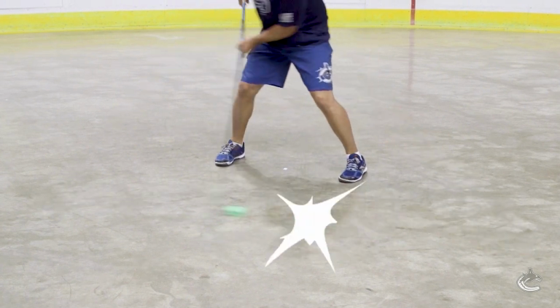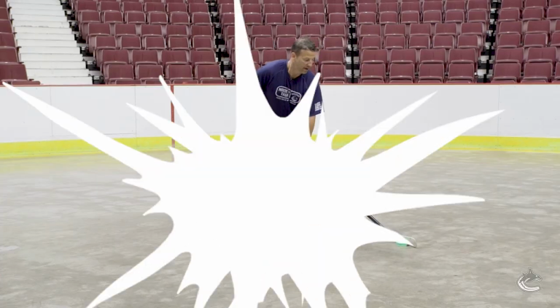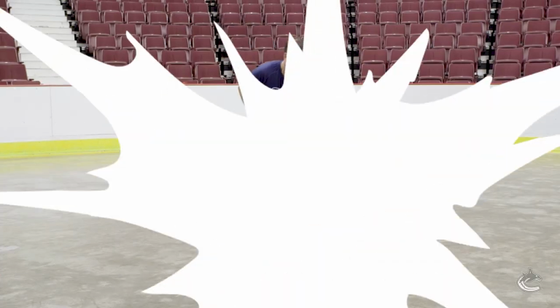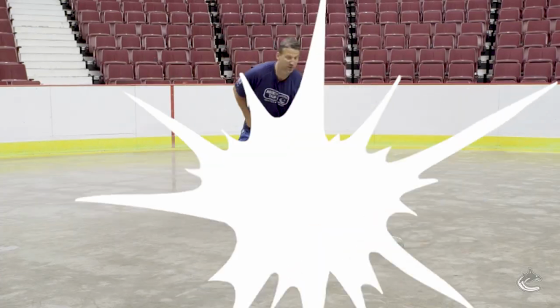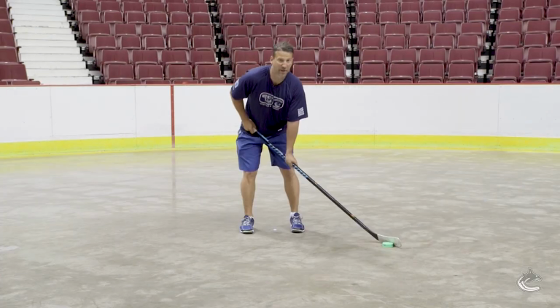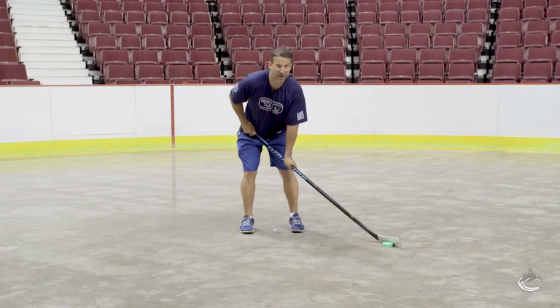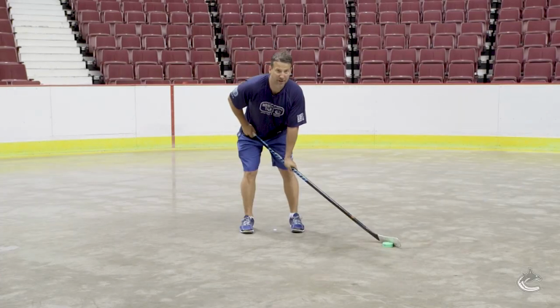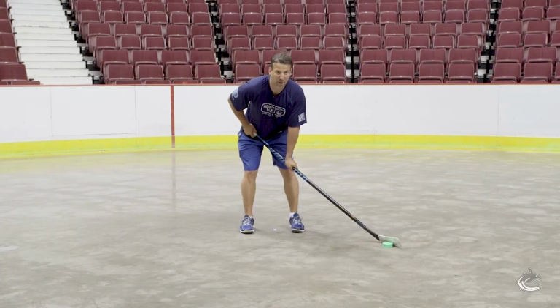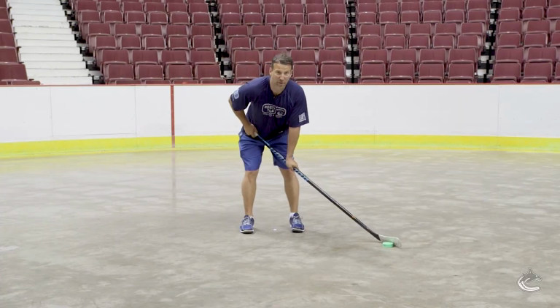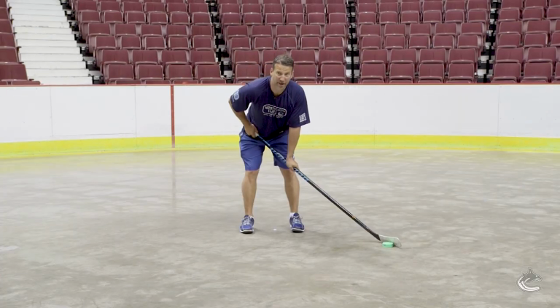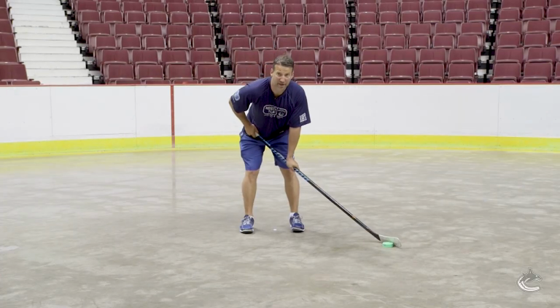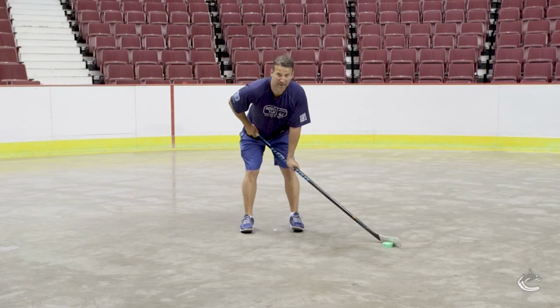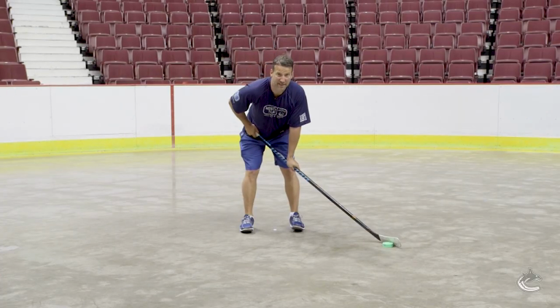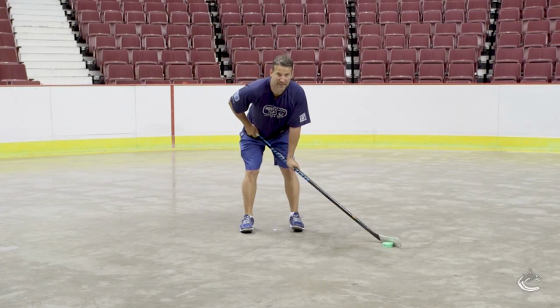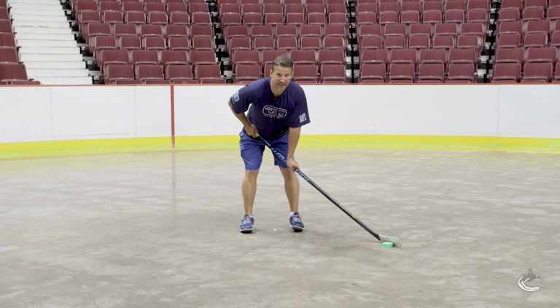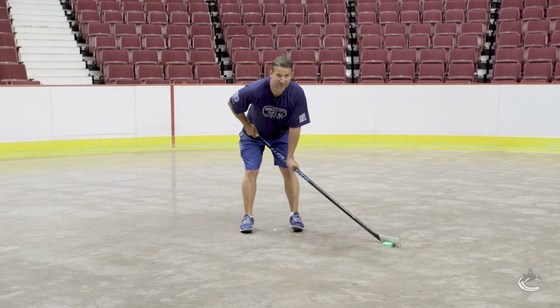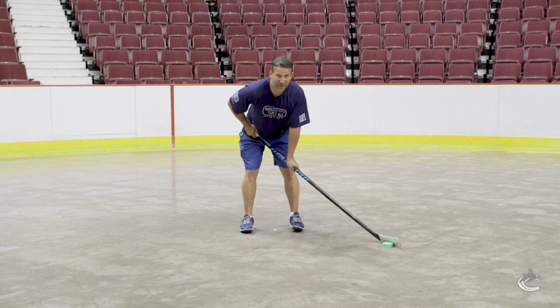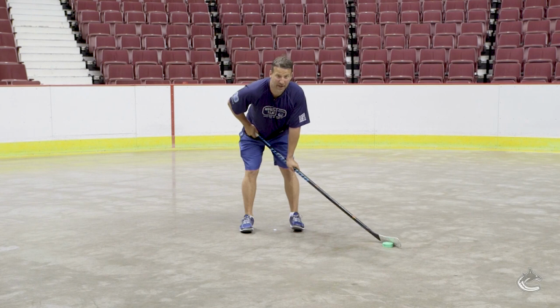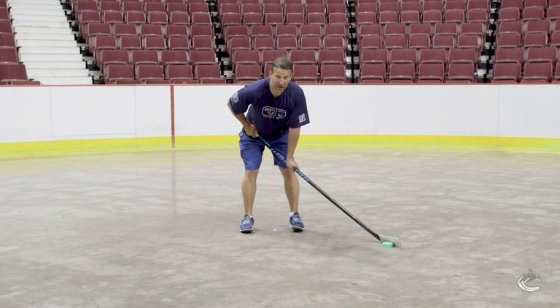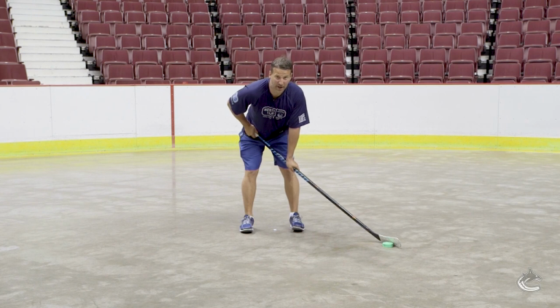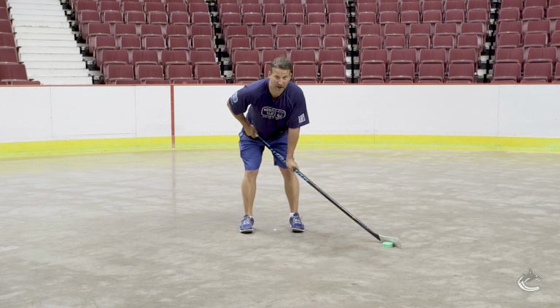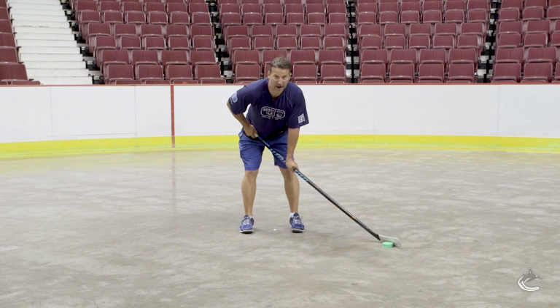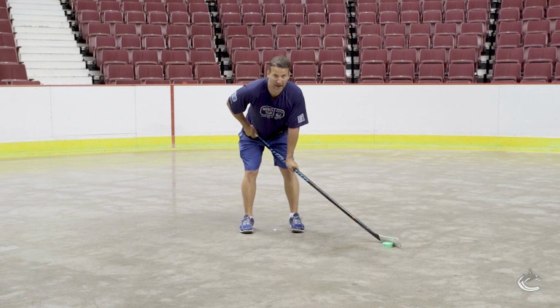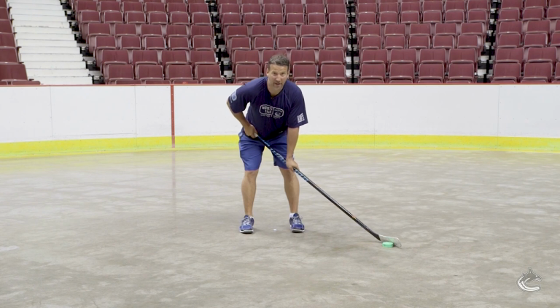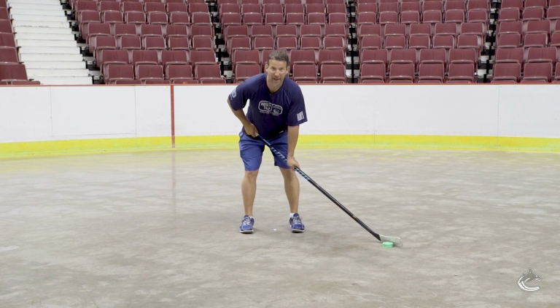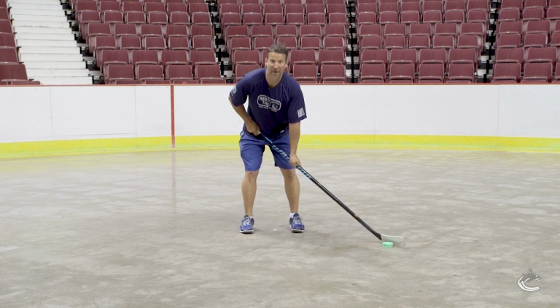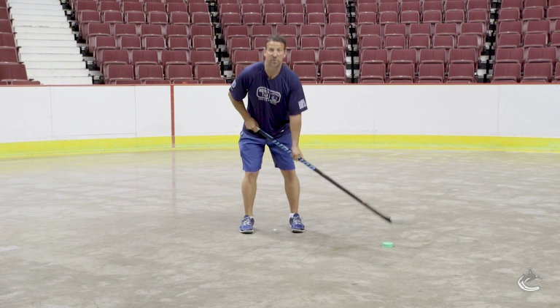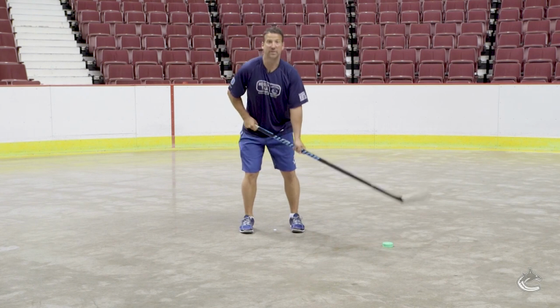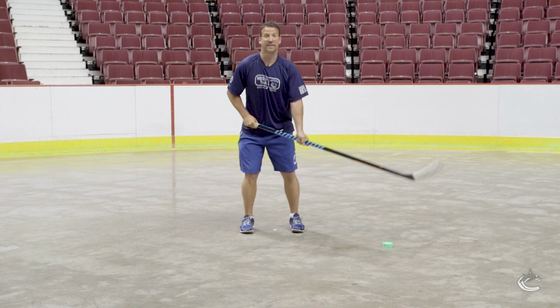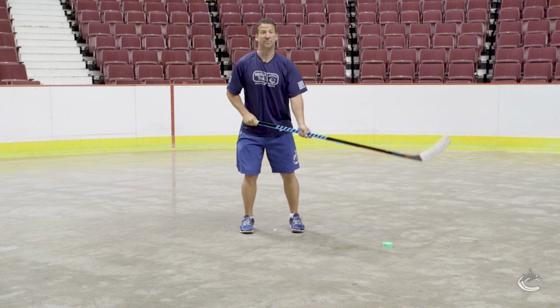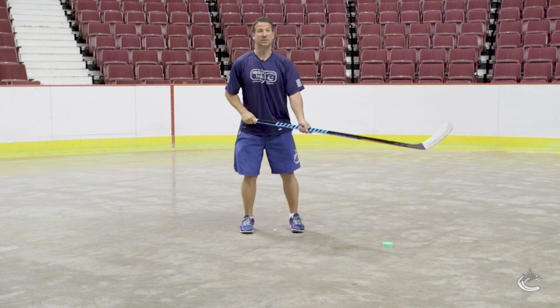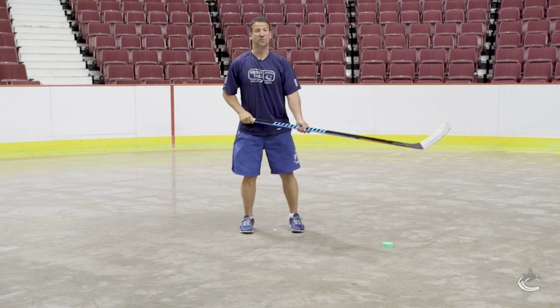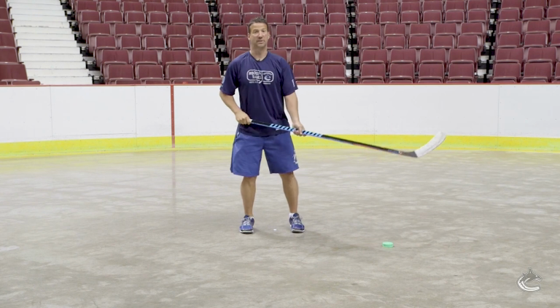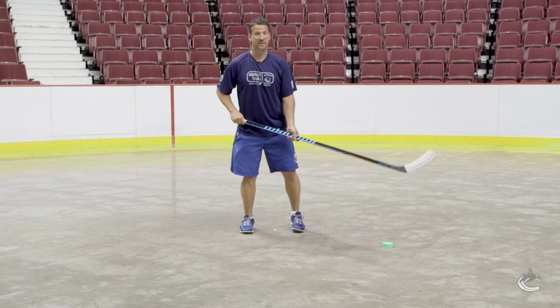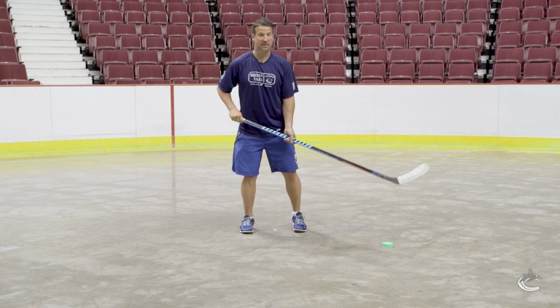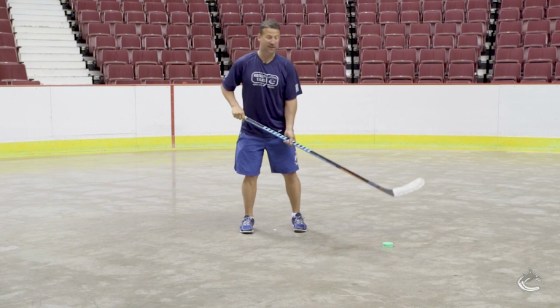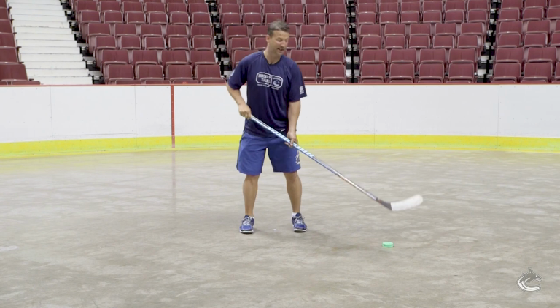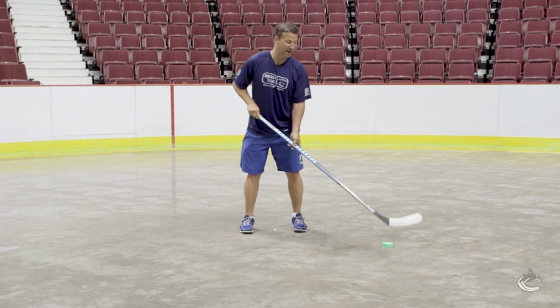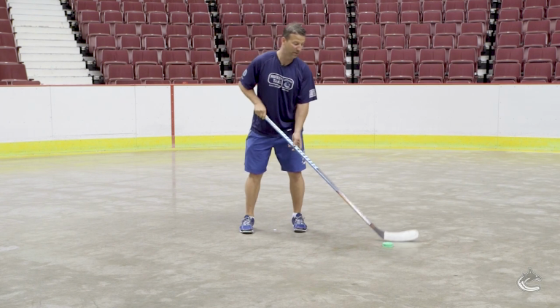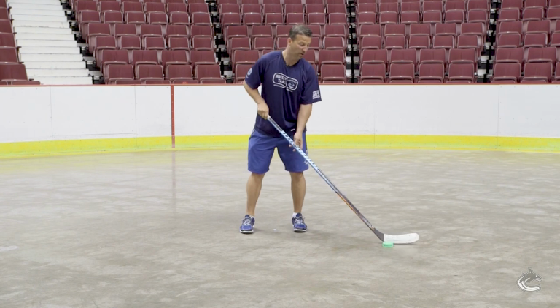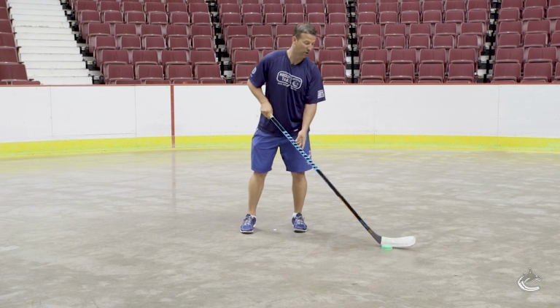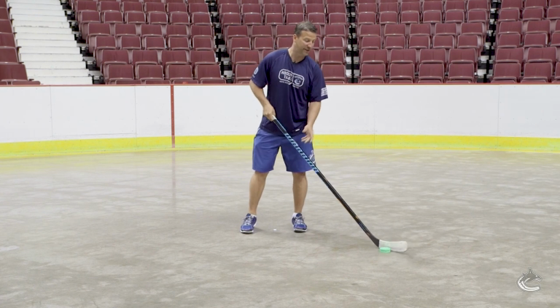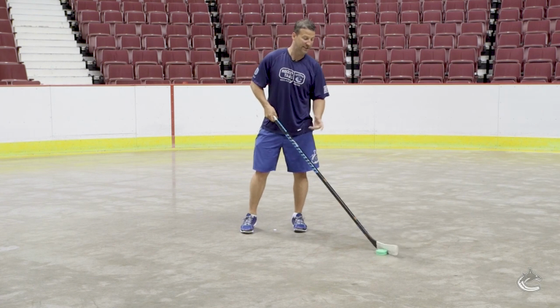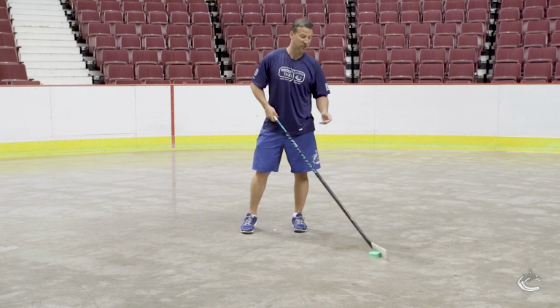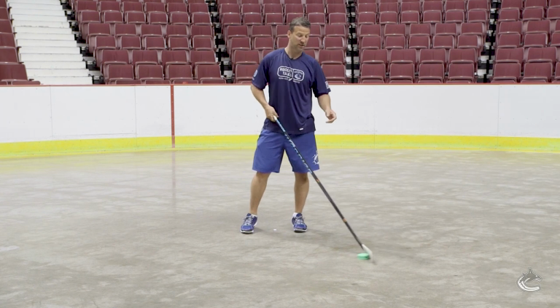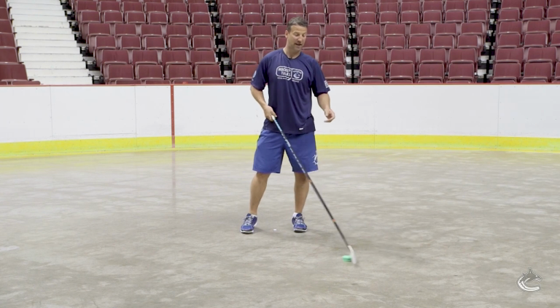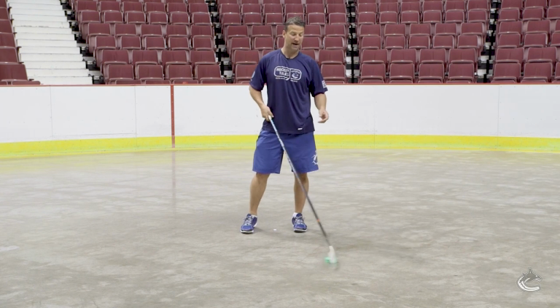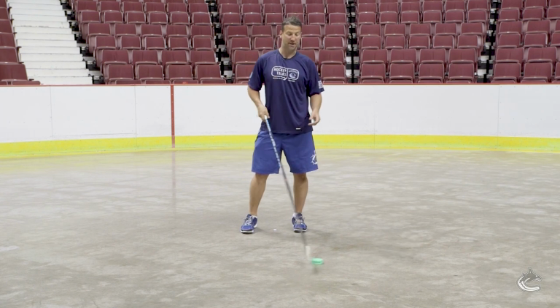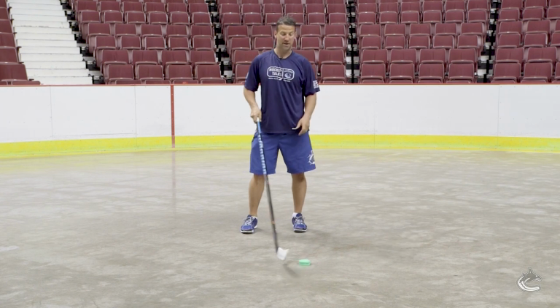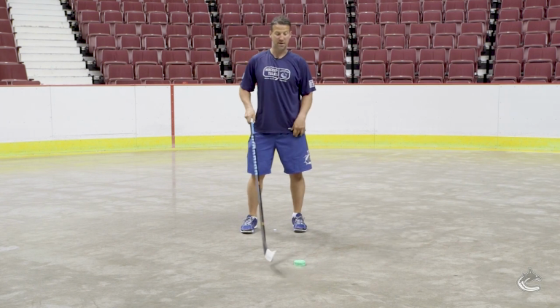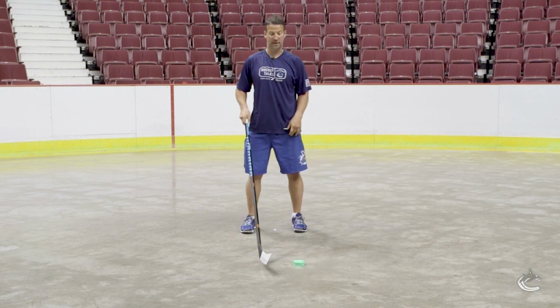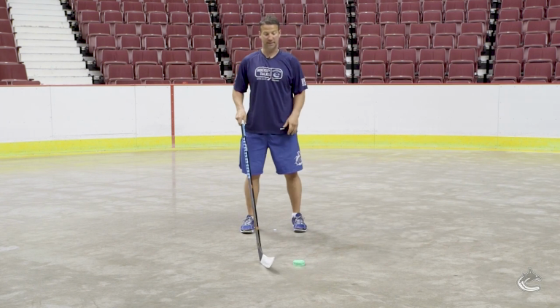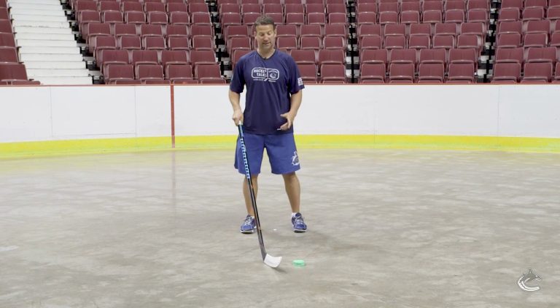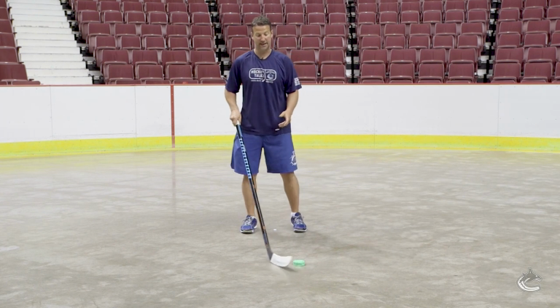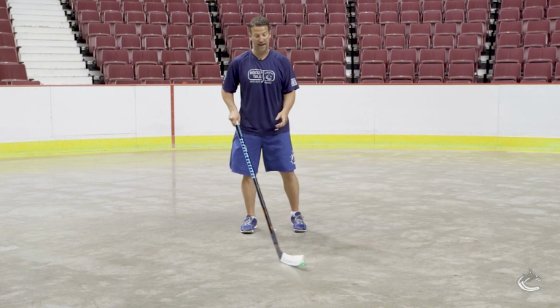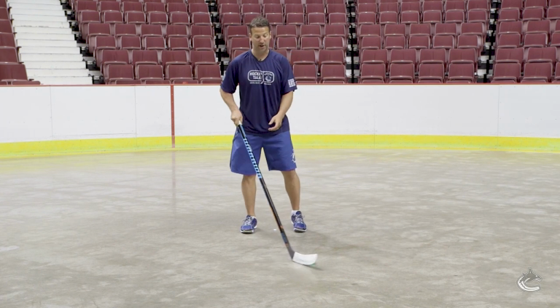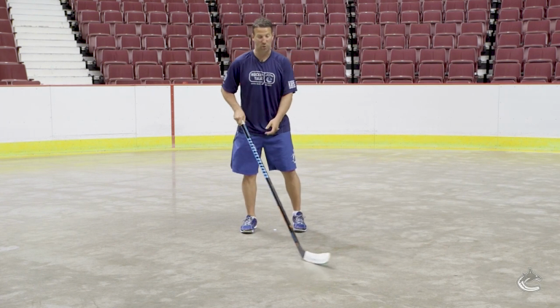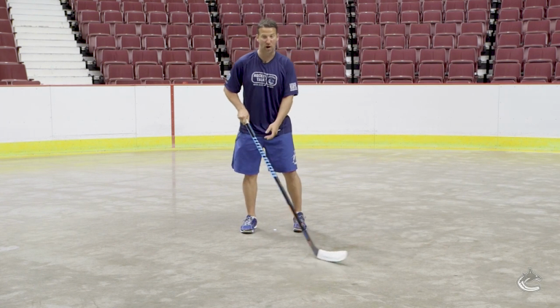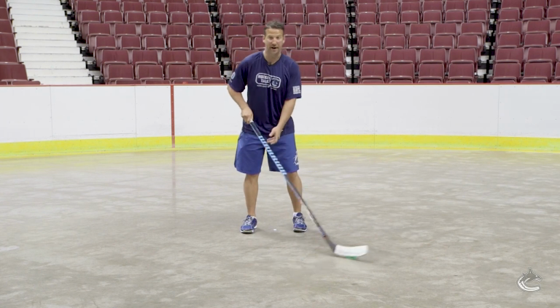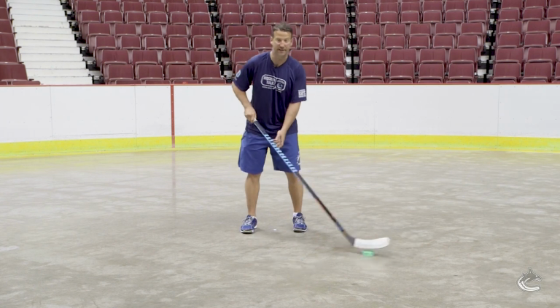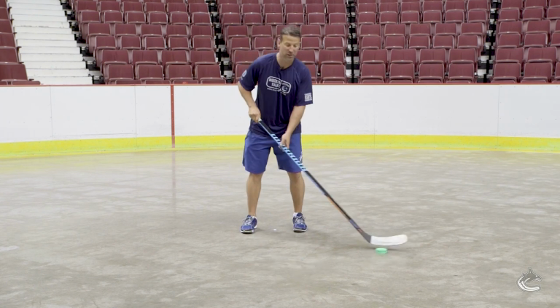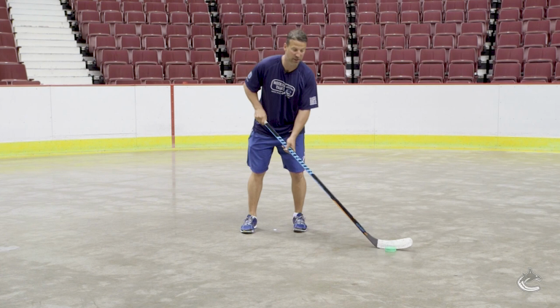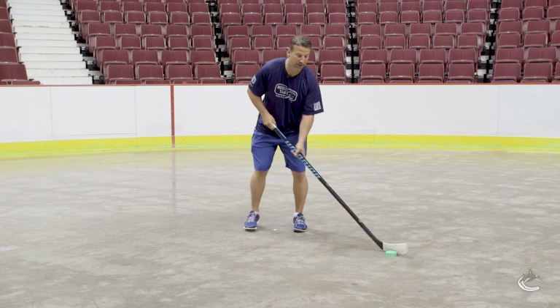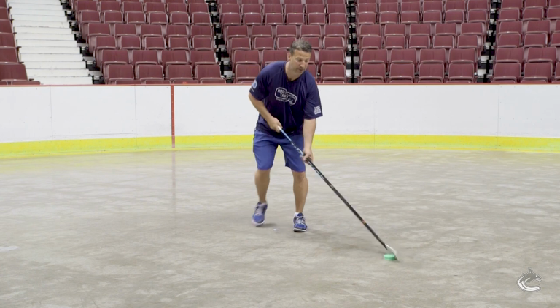Next one we're gonna do, we're gonna do that same thing, we're gonna add the lateral leaps. So we're just again loading each leg, stick handling wide each time.